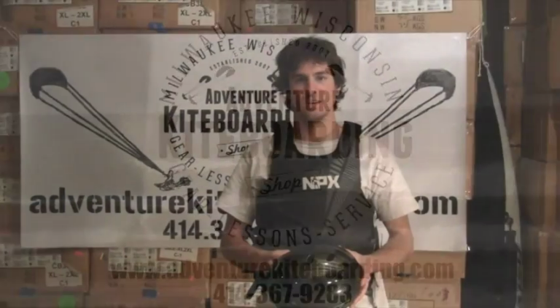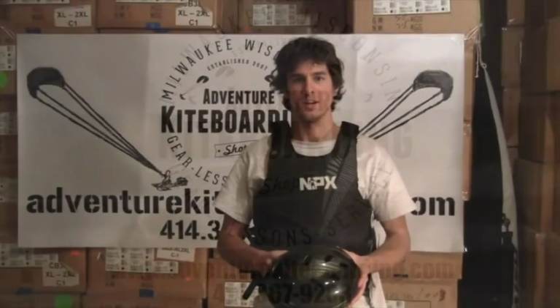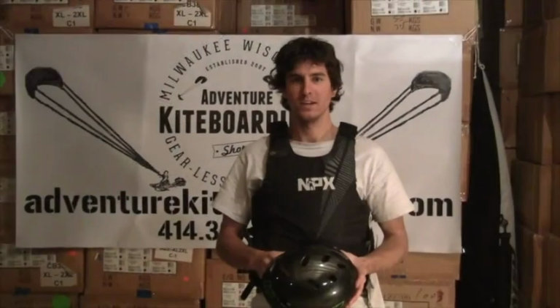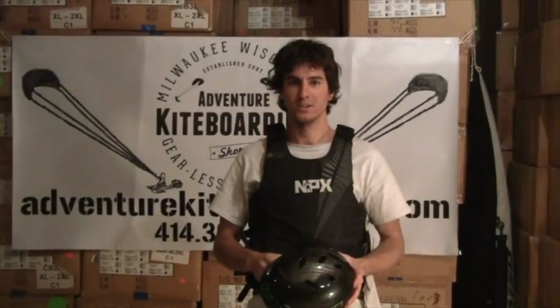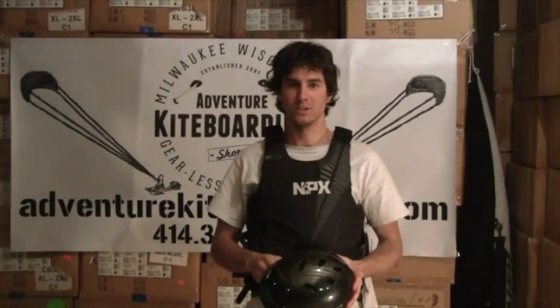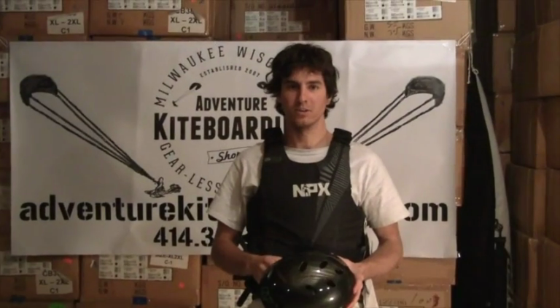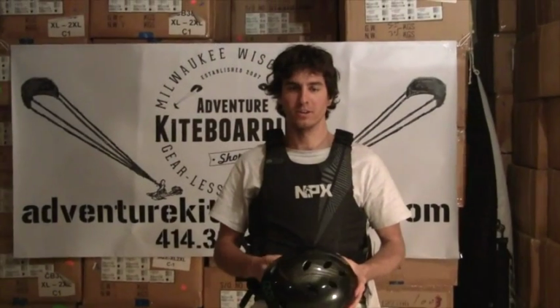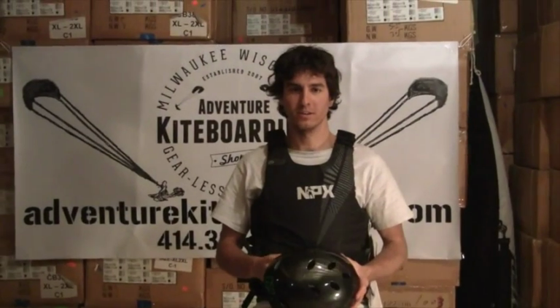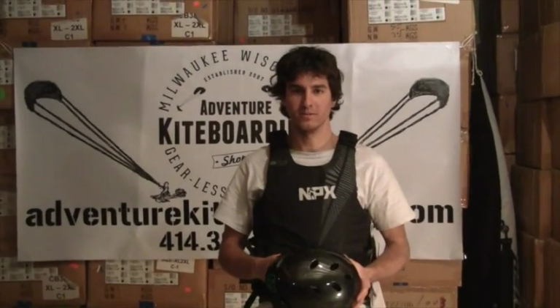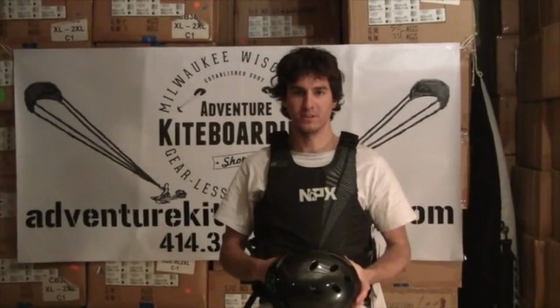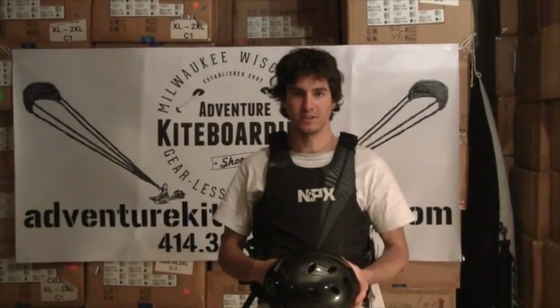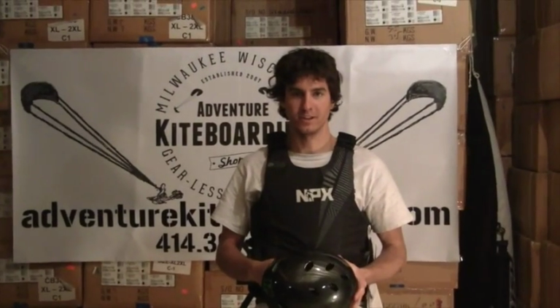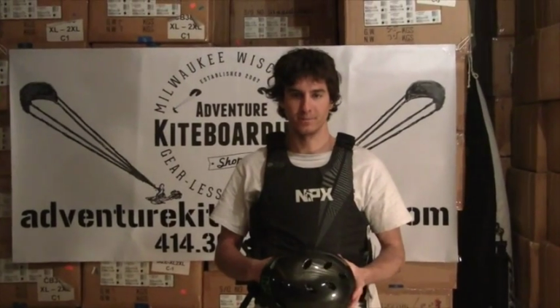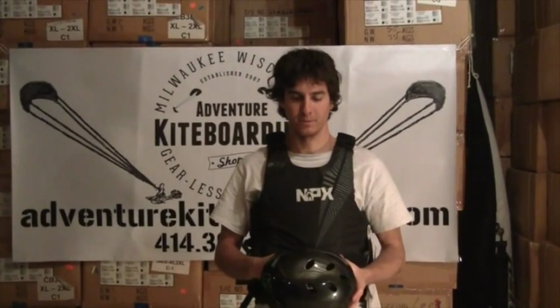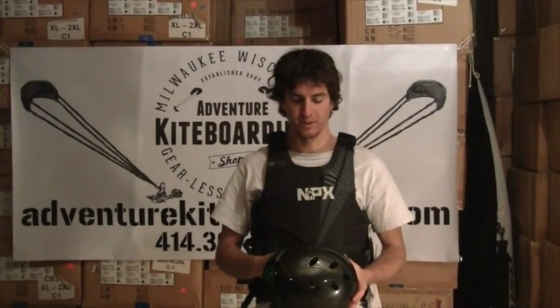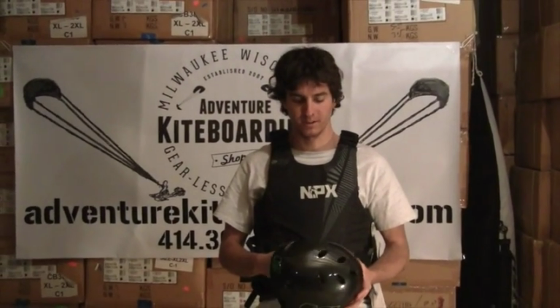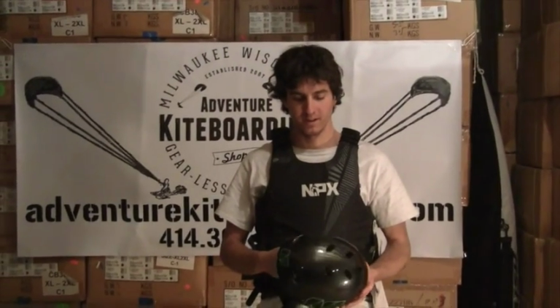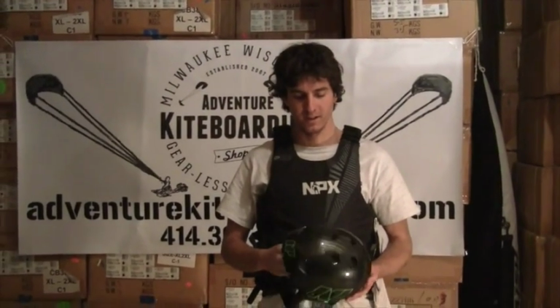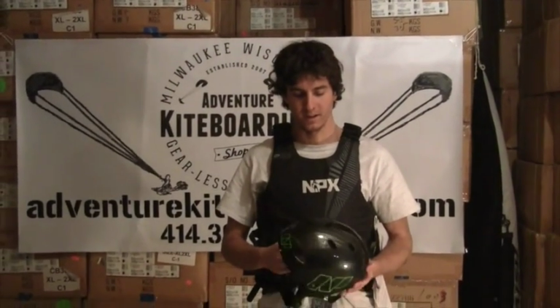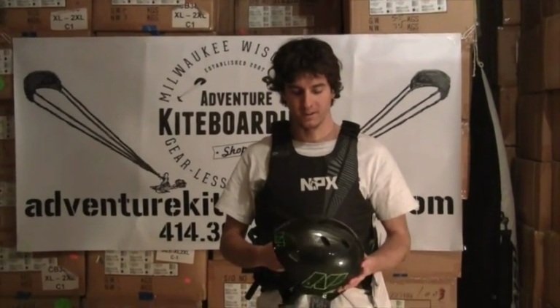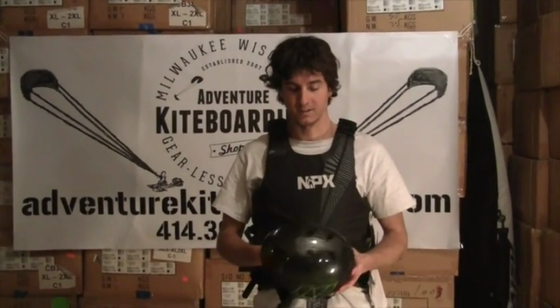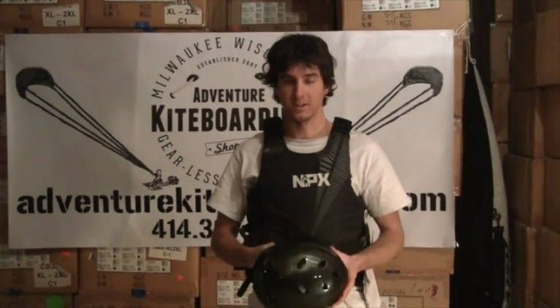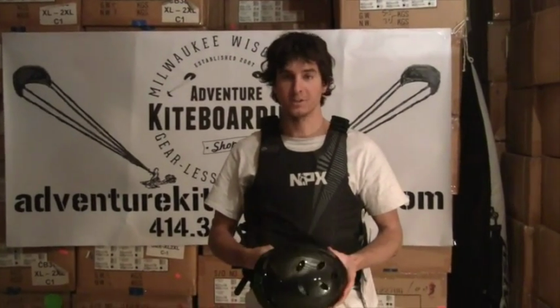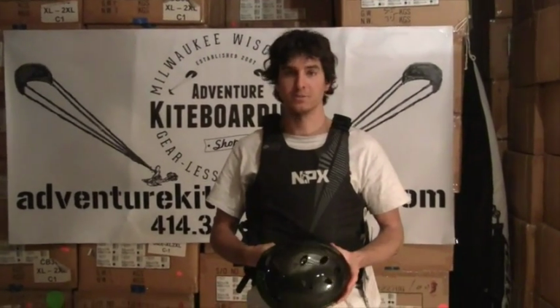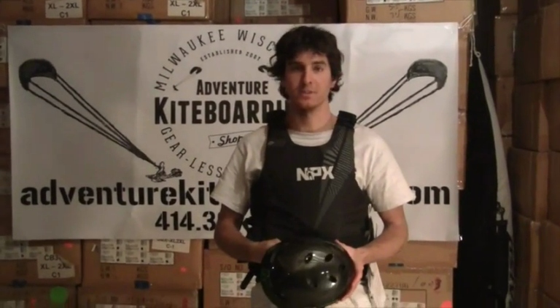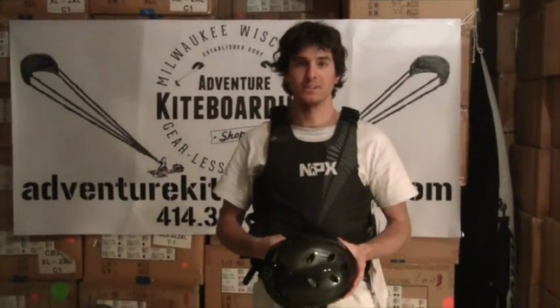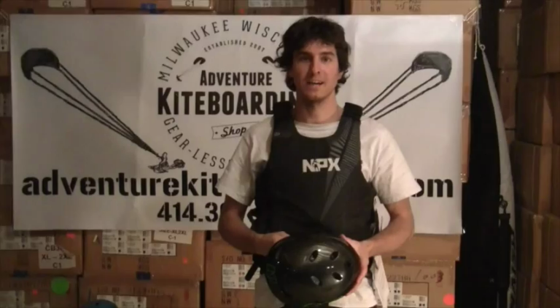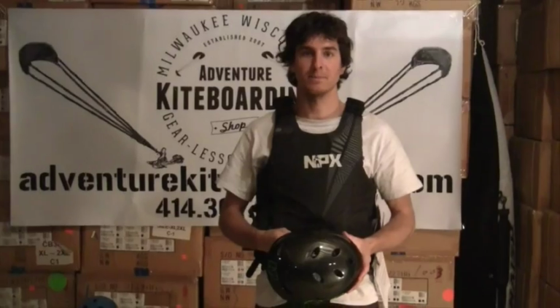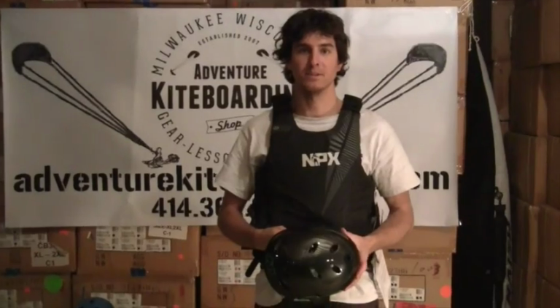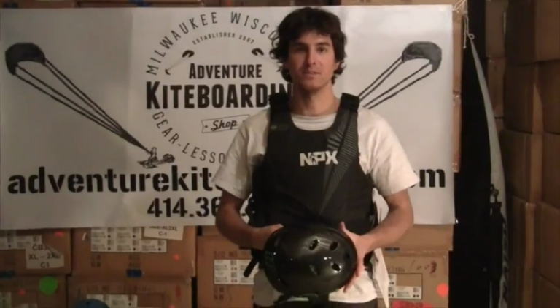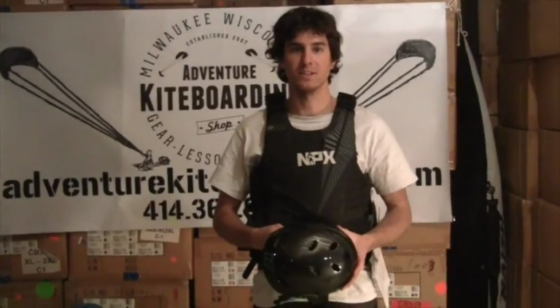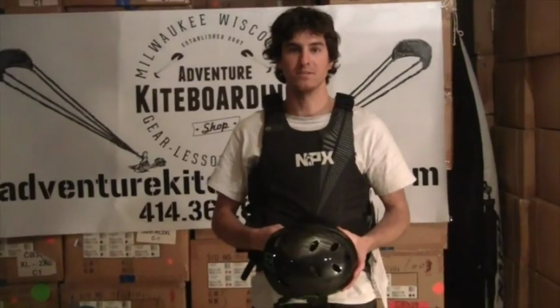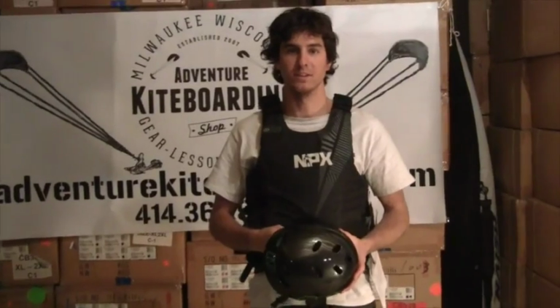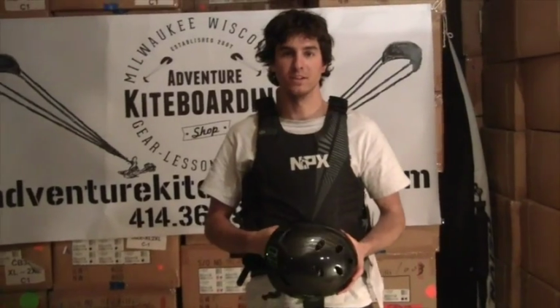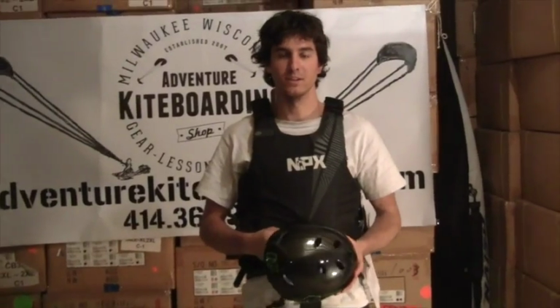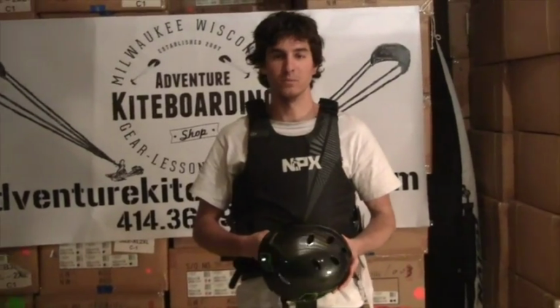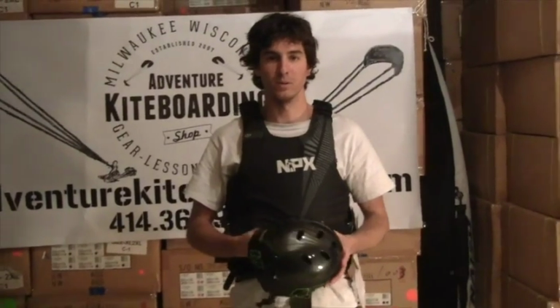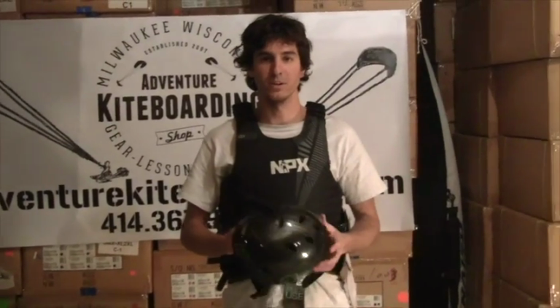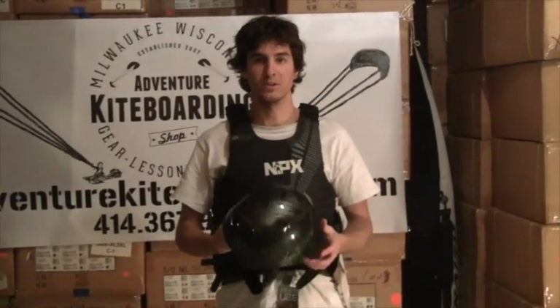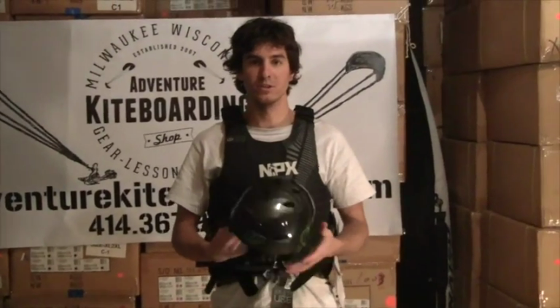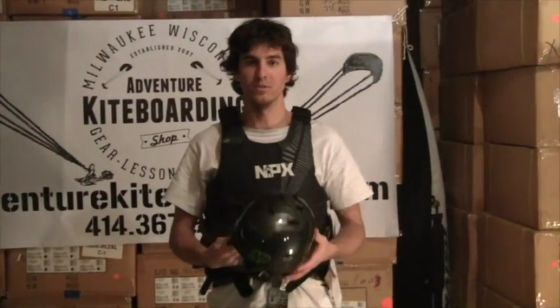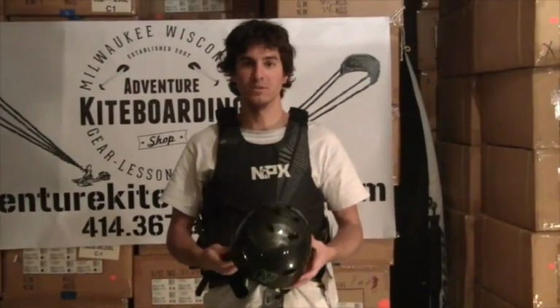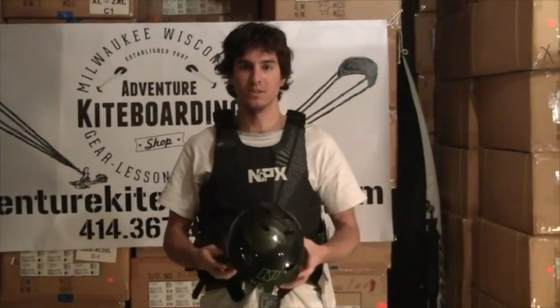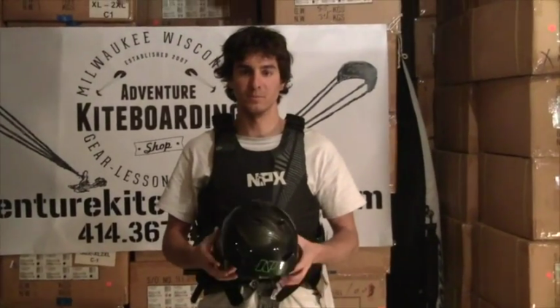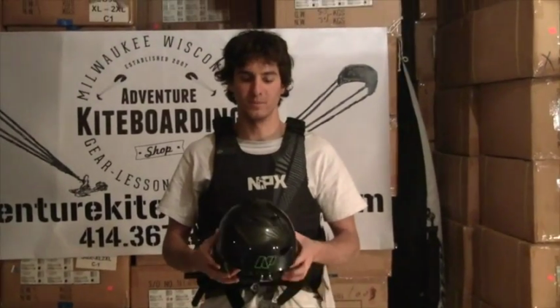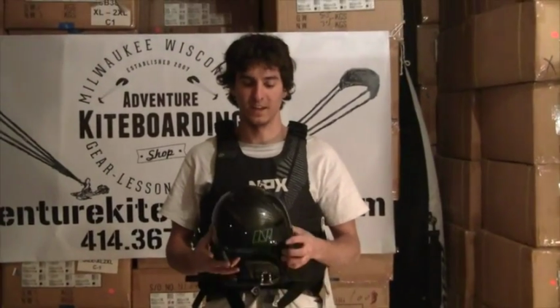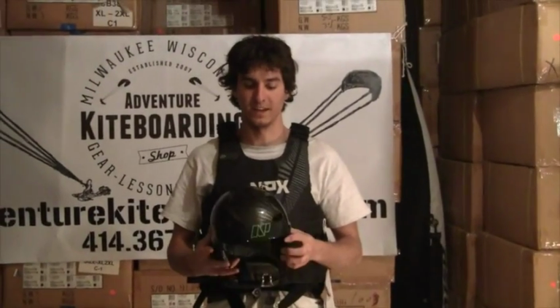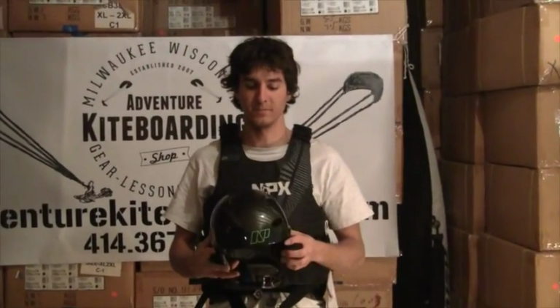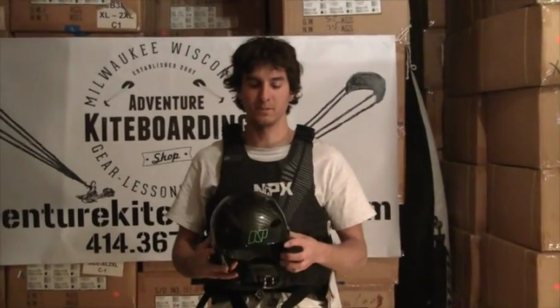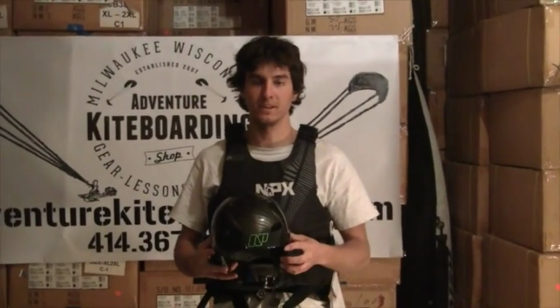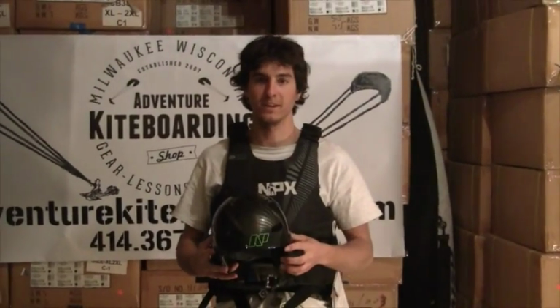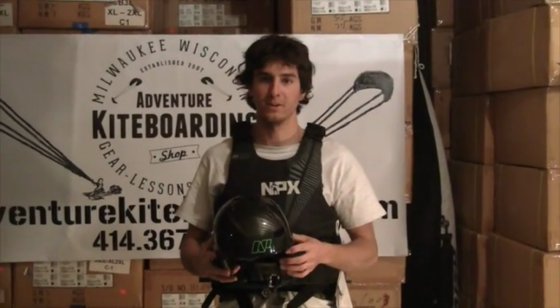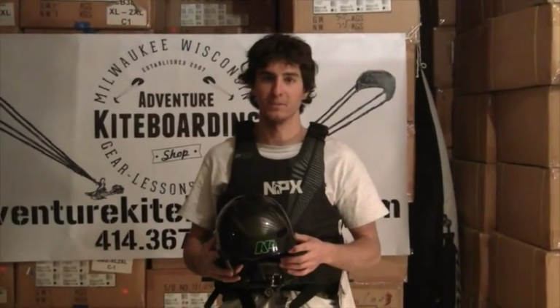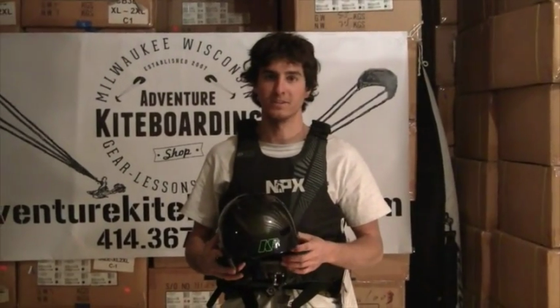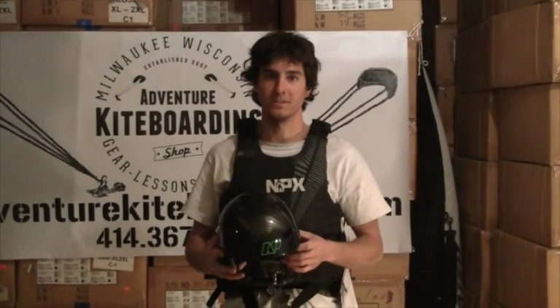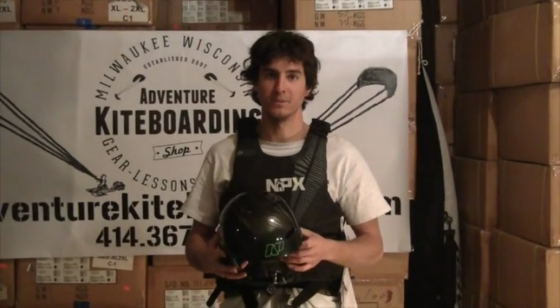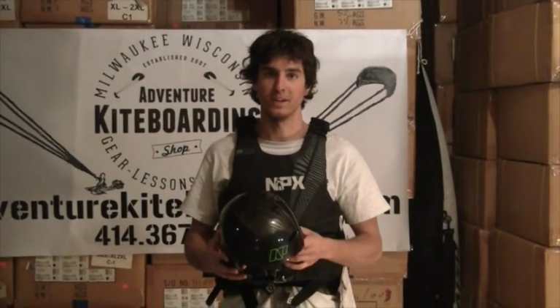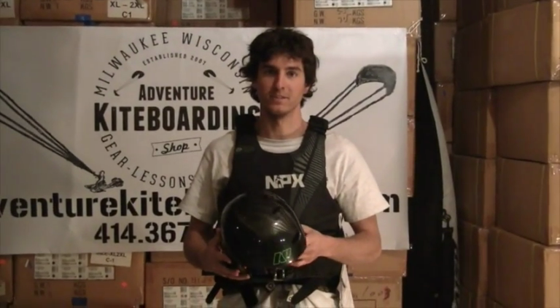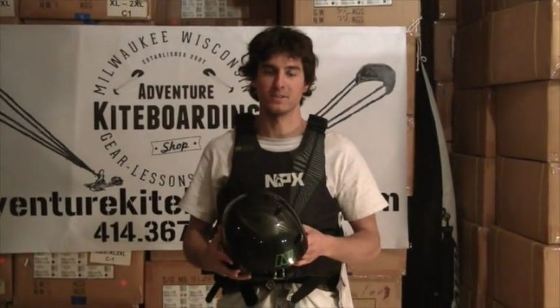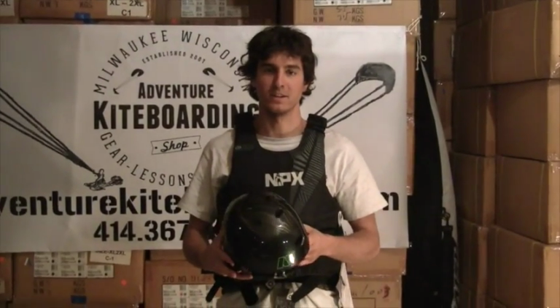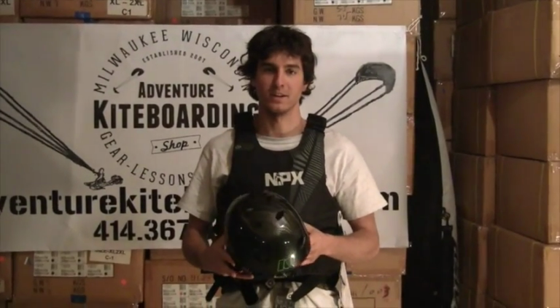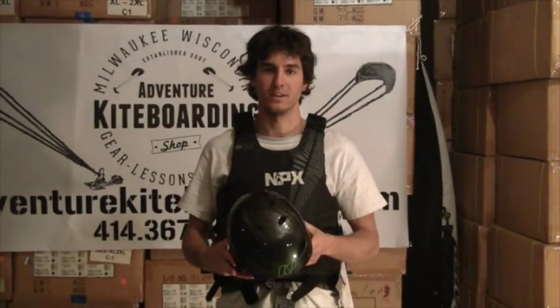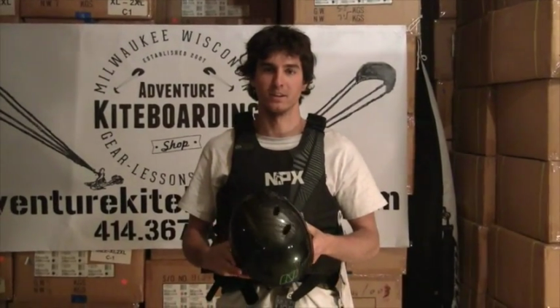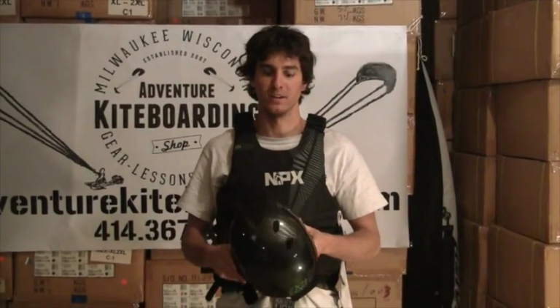Hey, Joe here at Adventure Kite Boarding. As long as we're on the topic of safety gear, we're going to show you some of the NP helmets that we have in stock here.